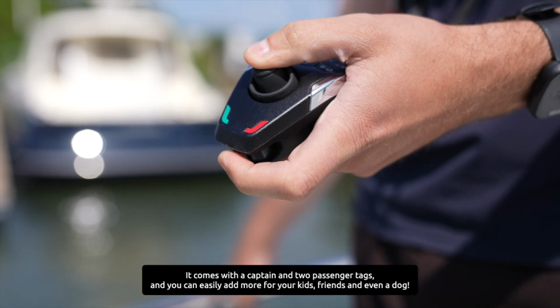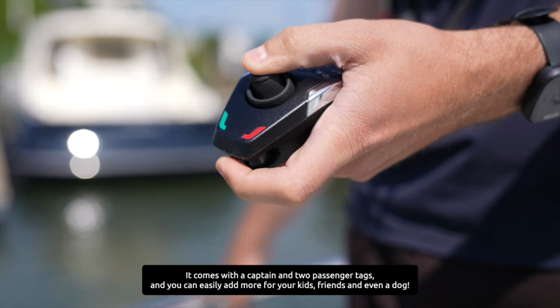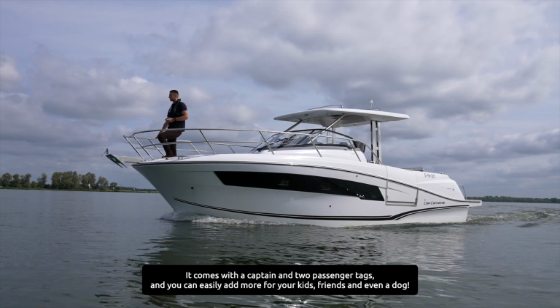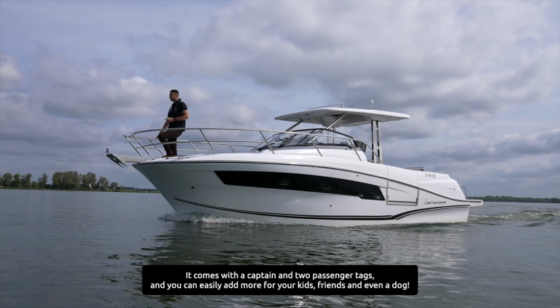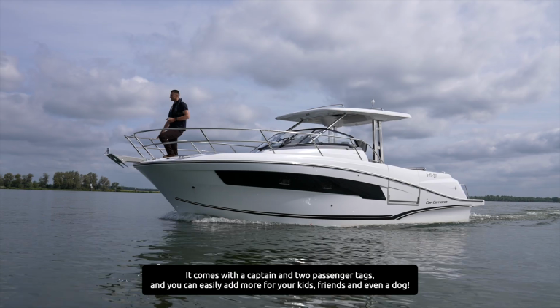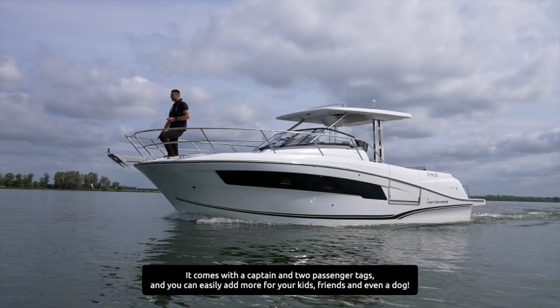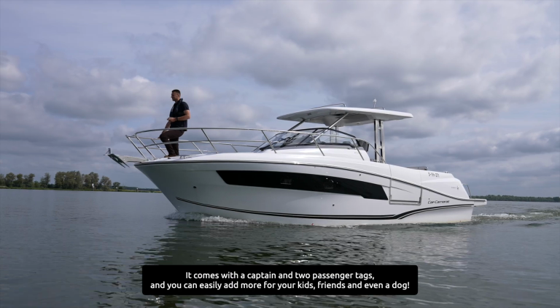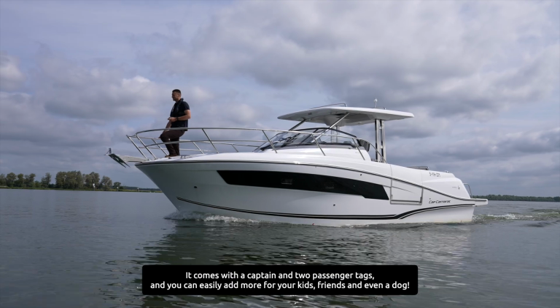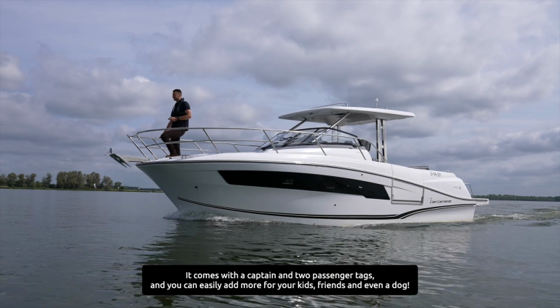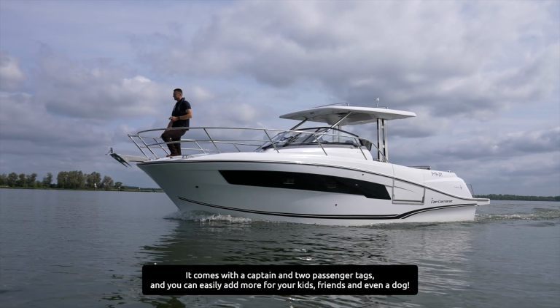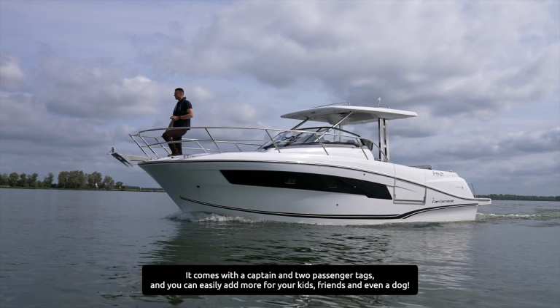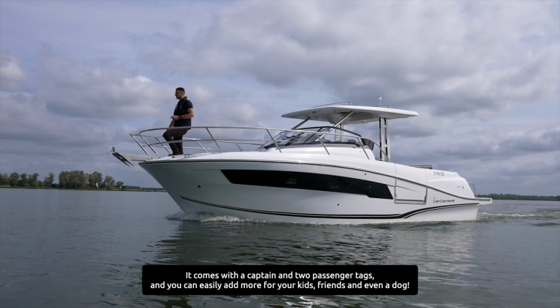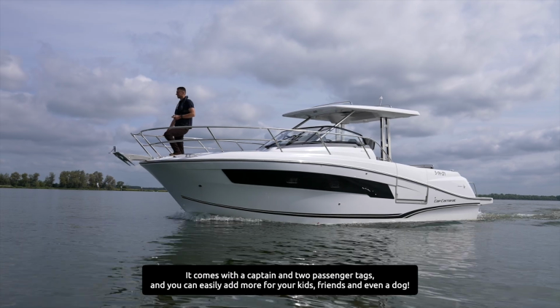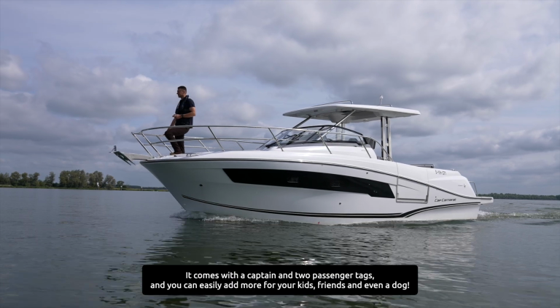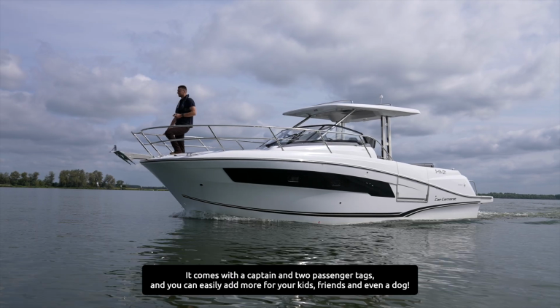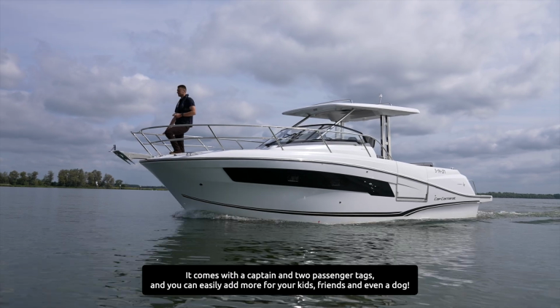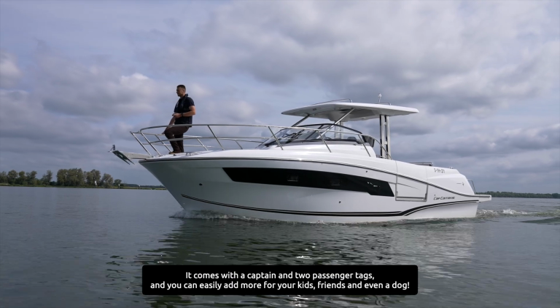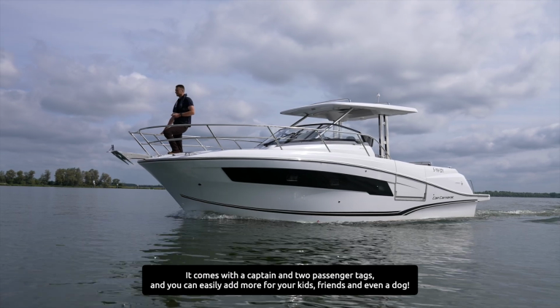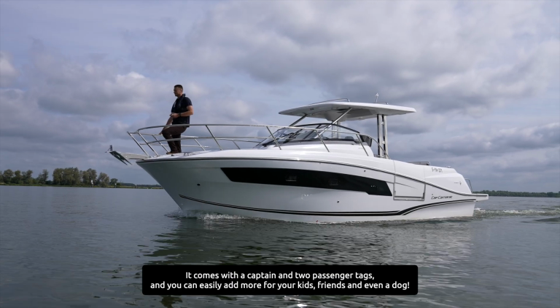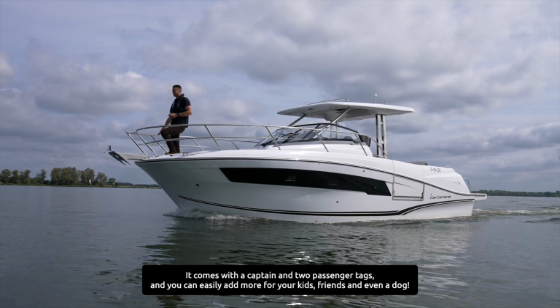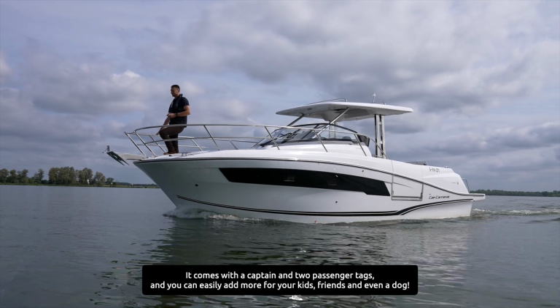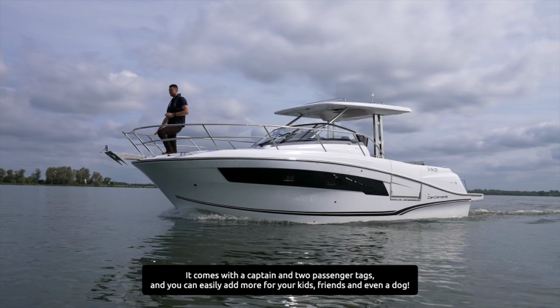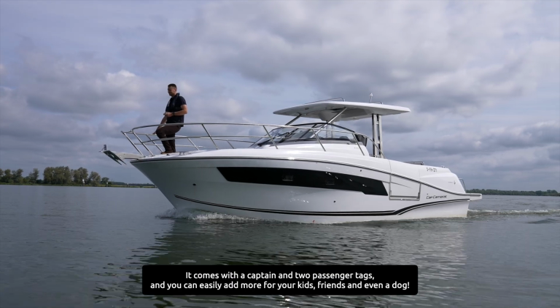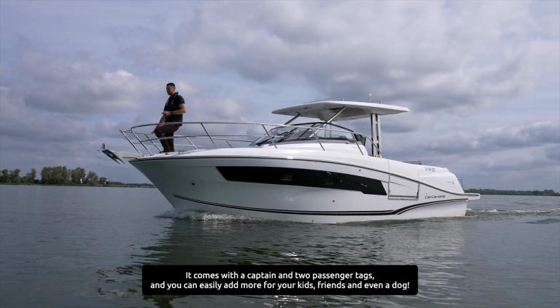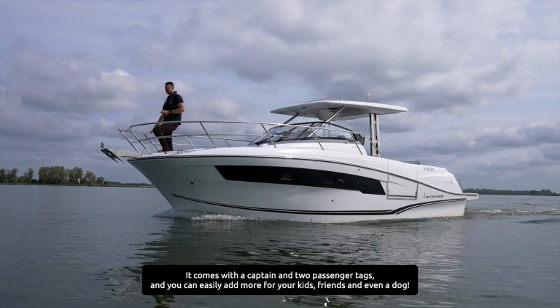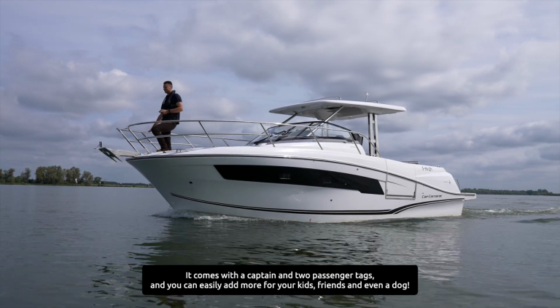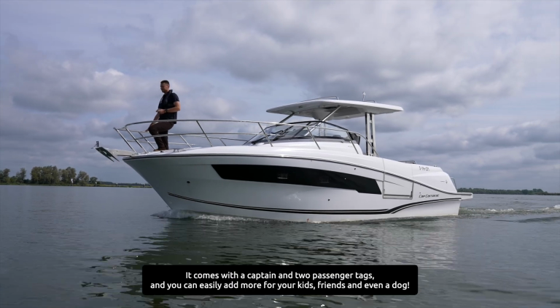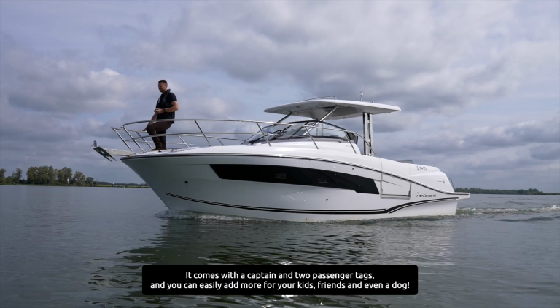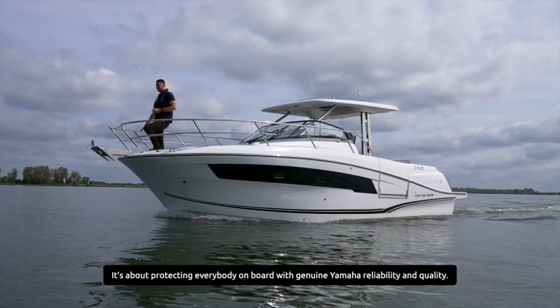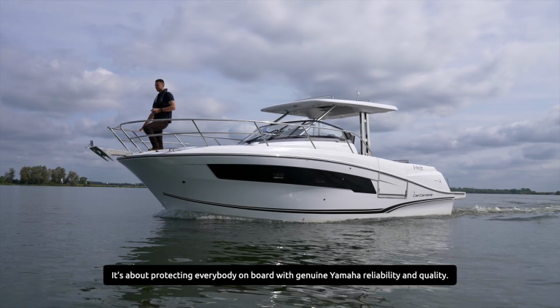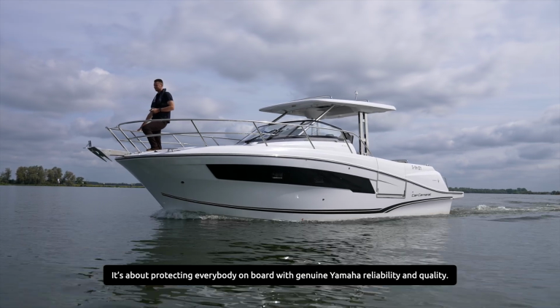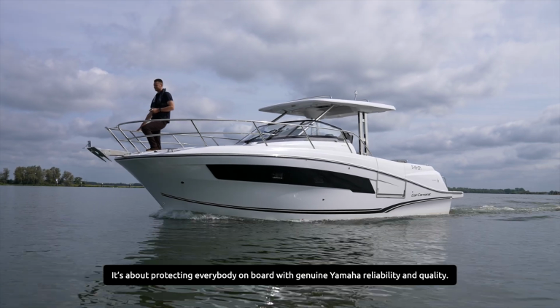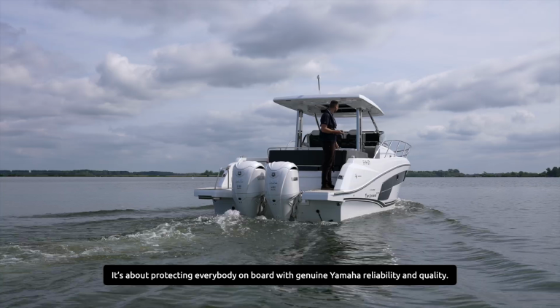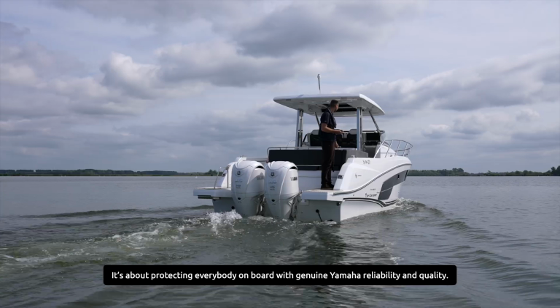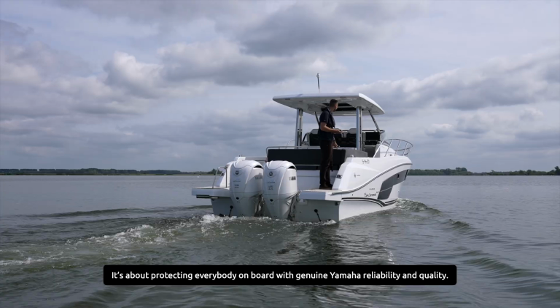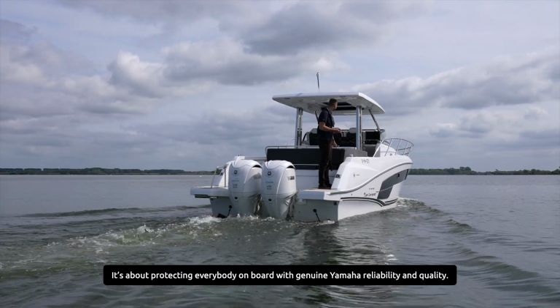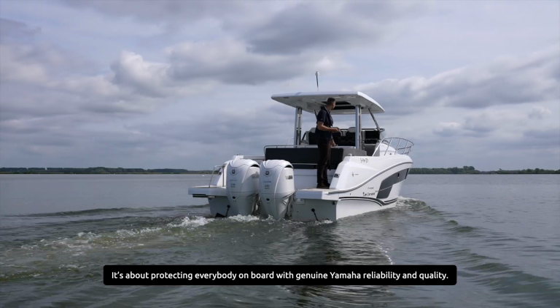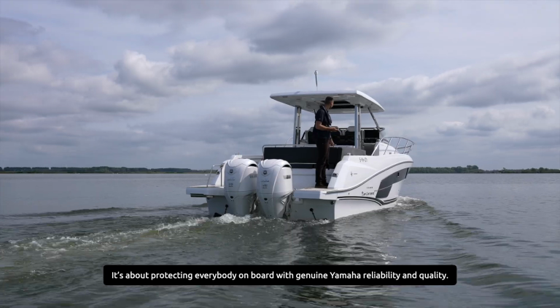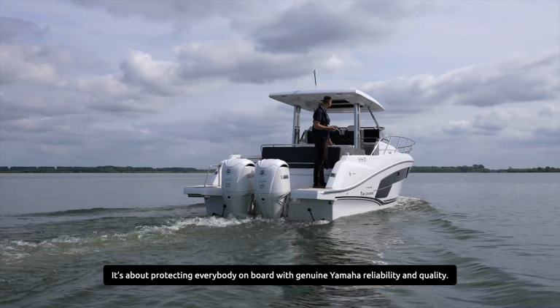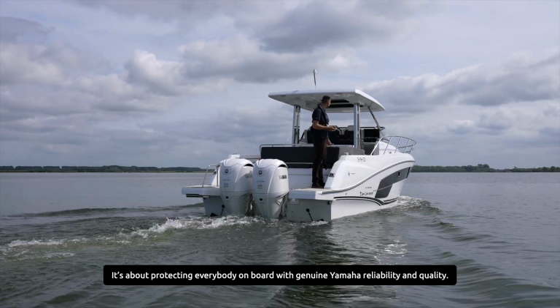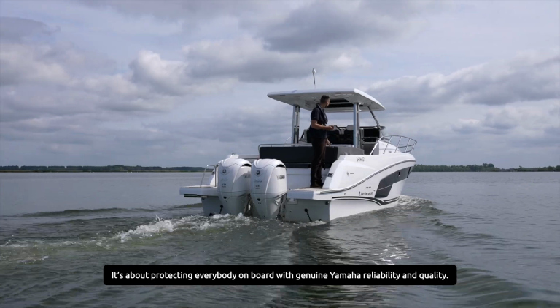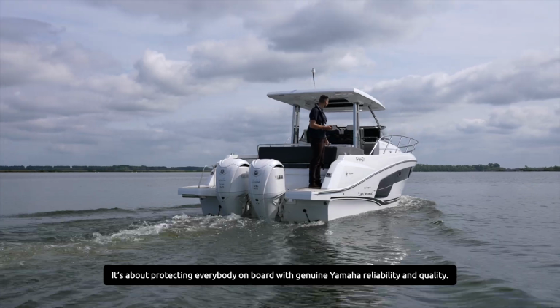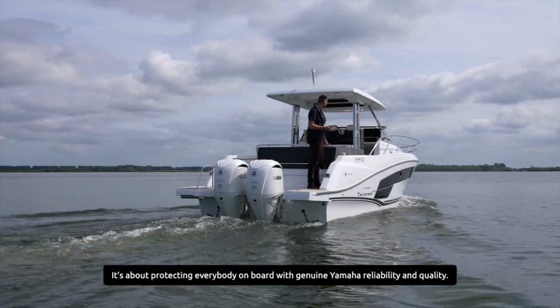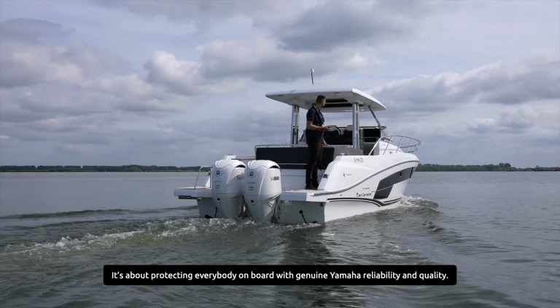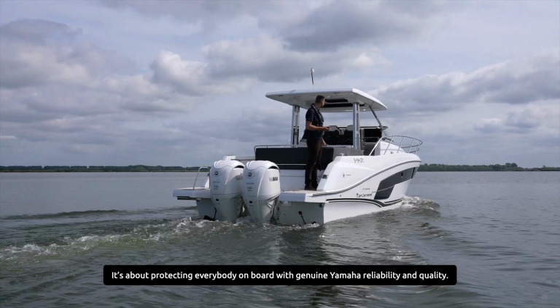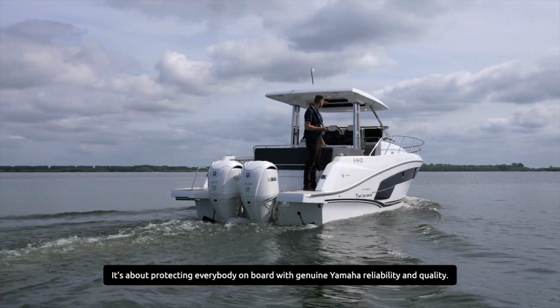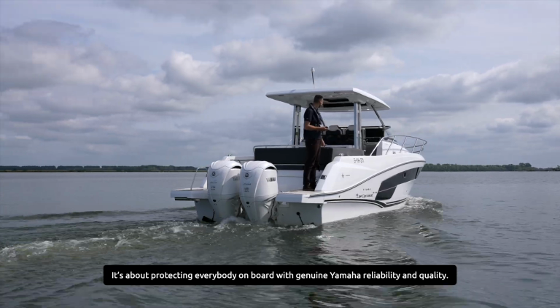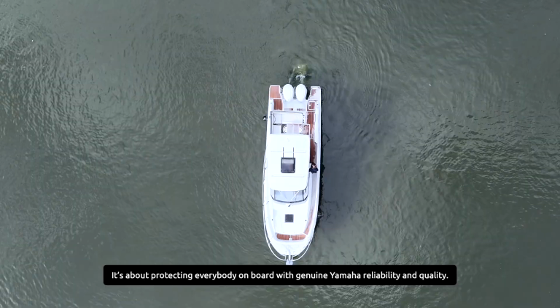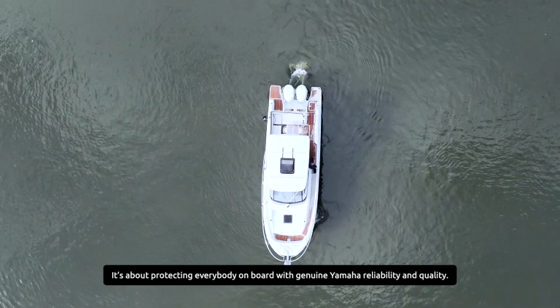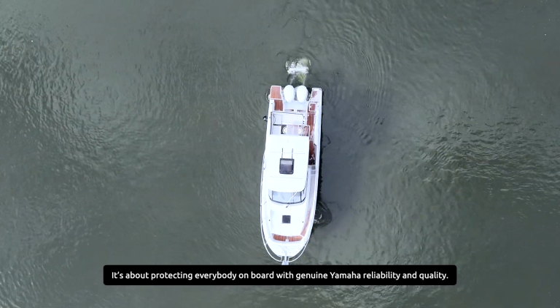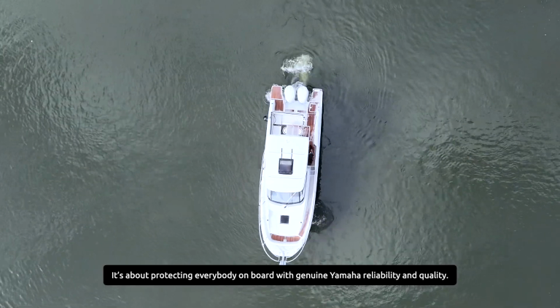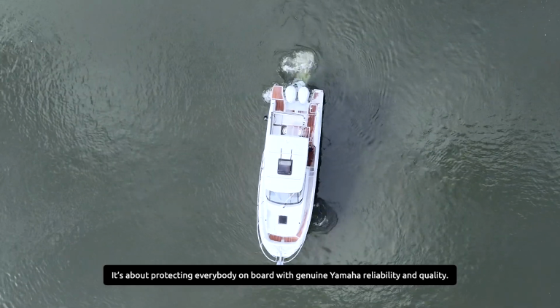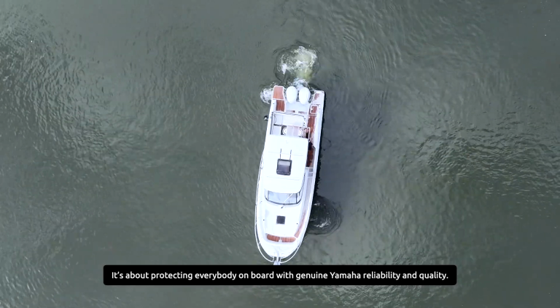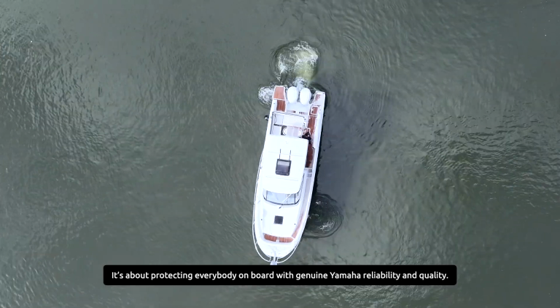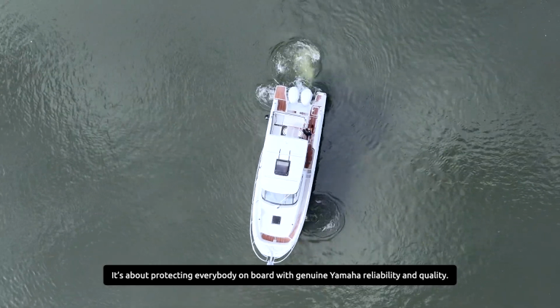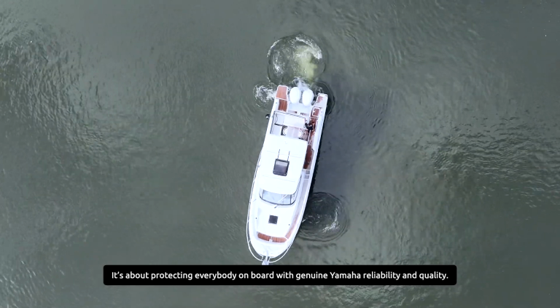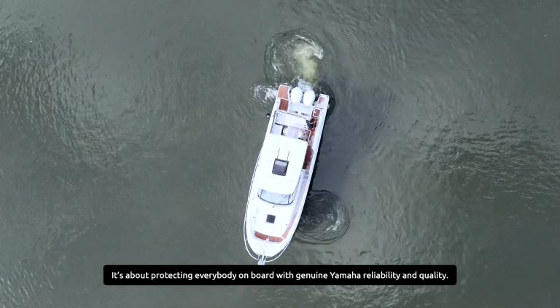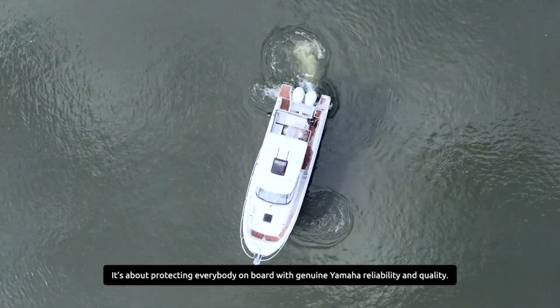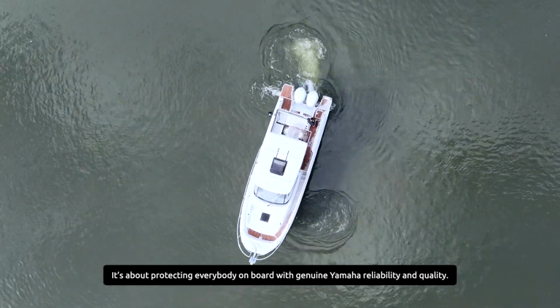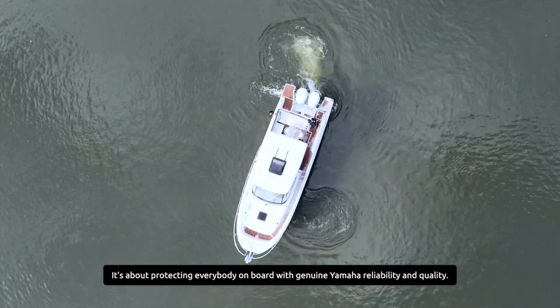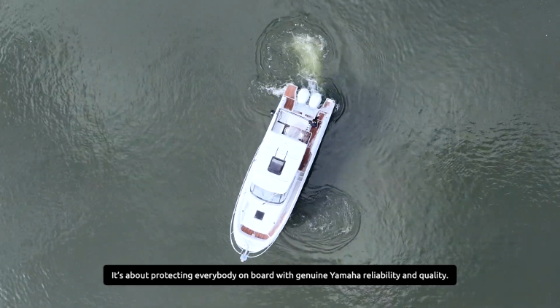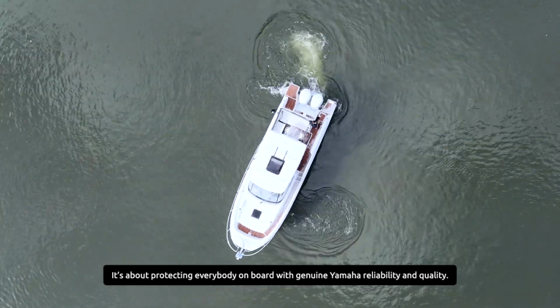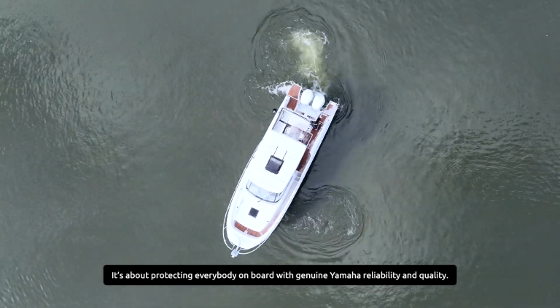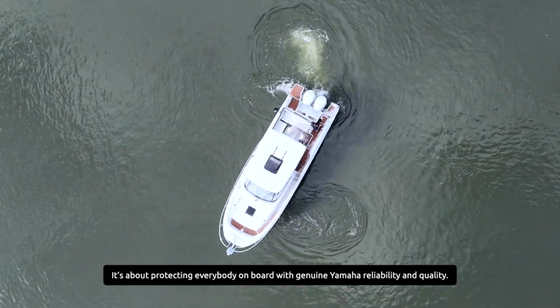You can easily add more for your kids, friends and even a dog. It's about protecting everybody on board with genuine Yamaha reliability and quality.